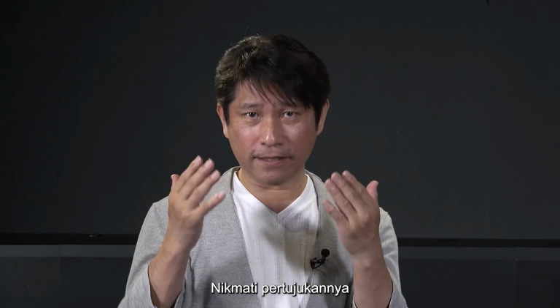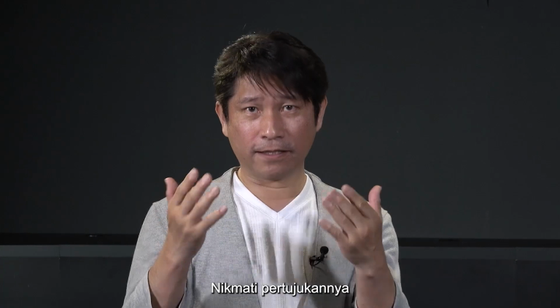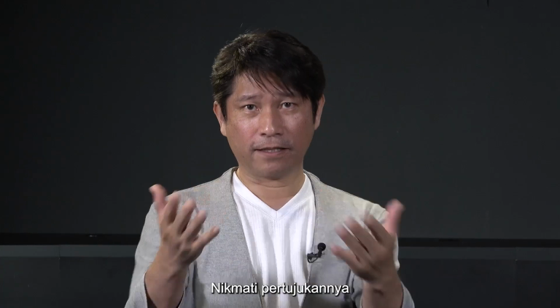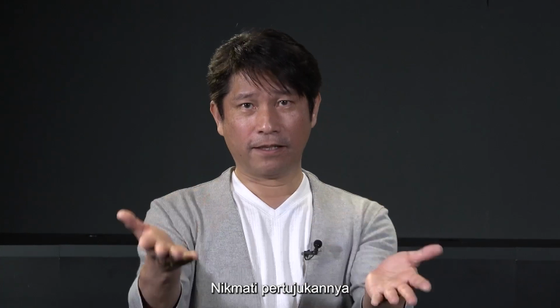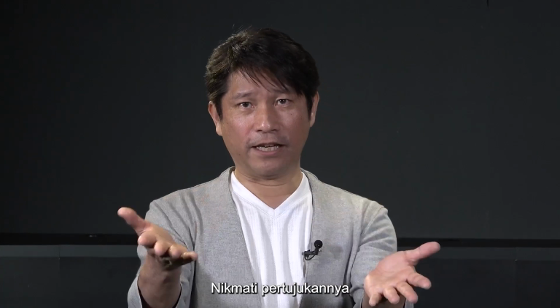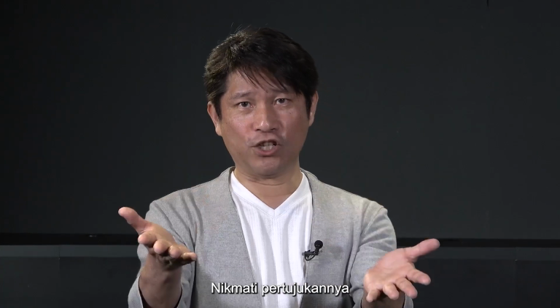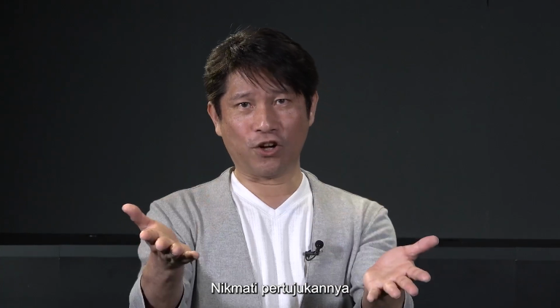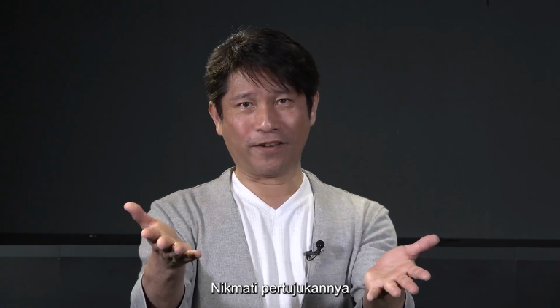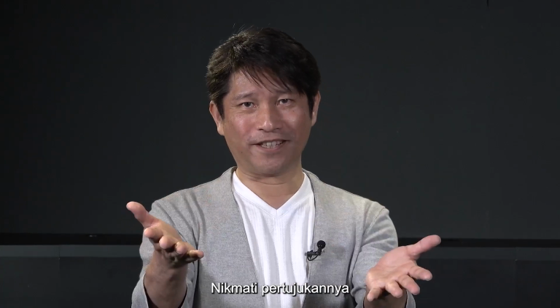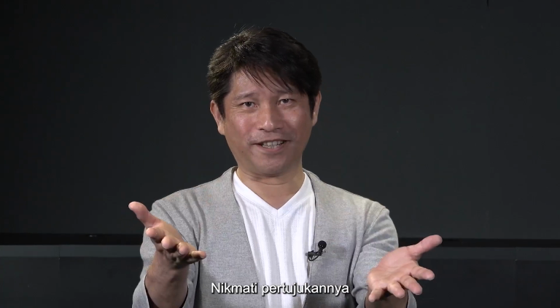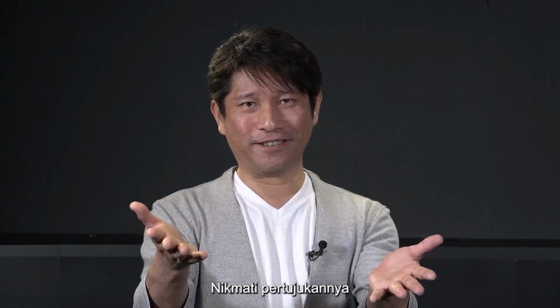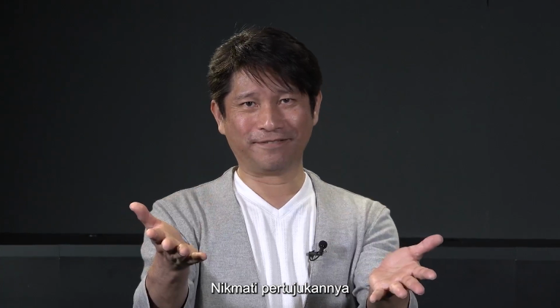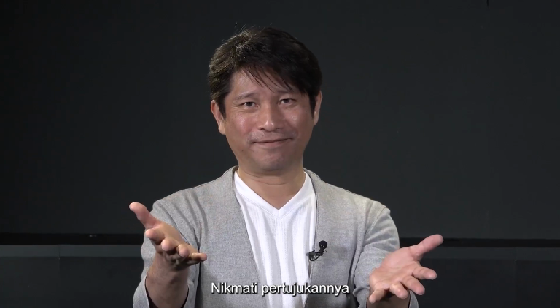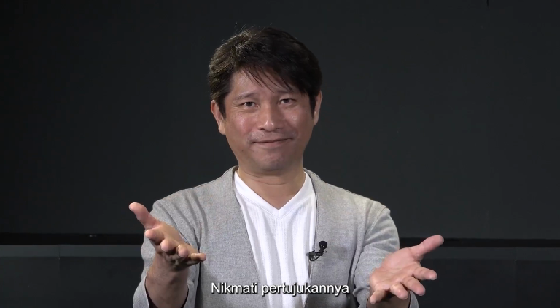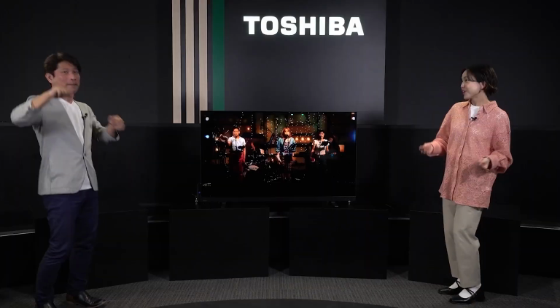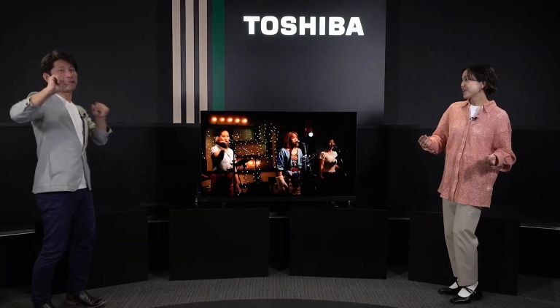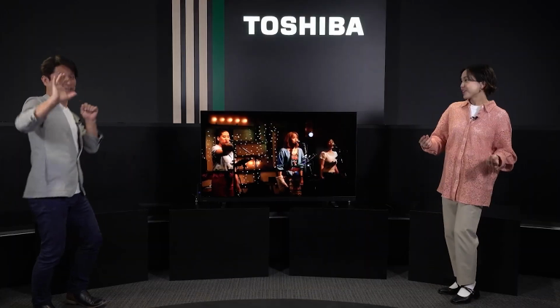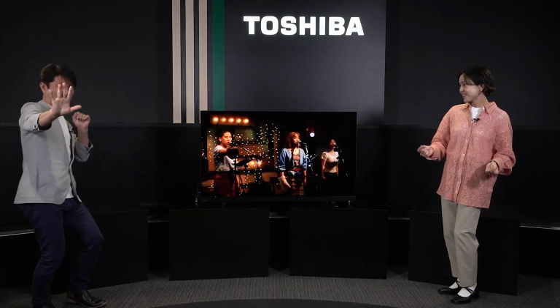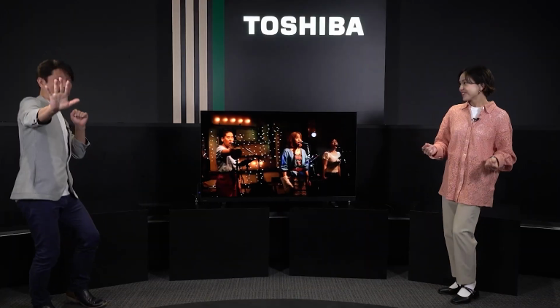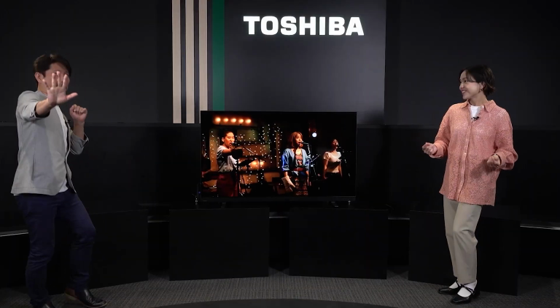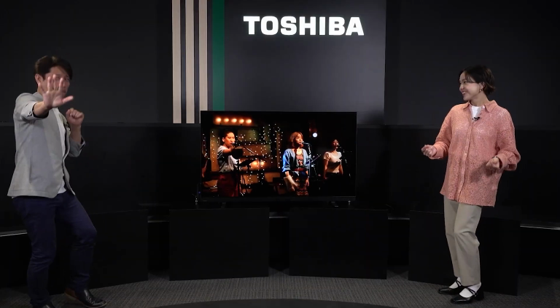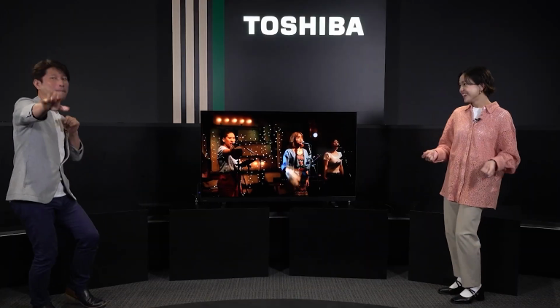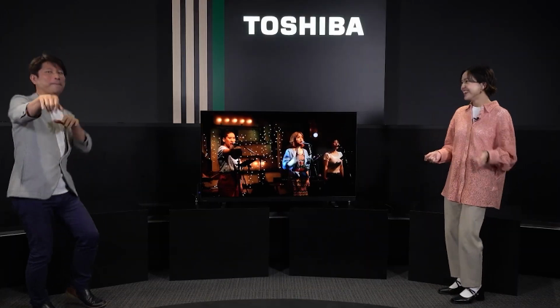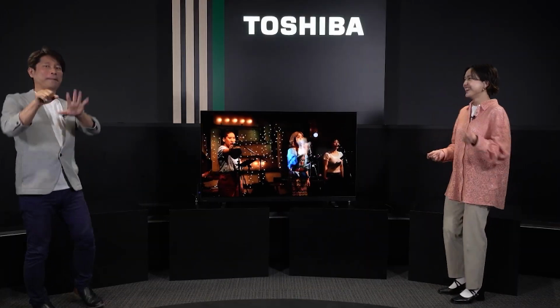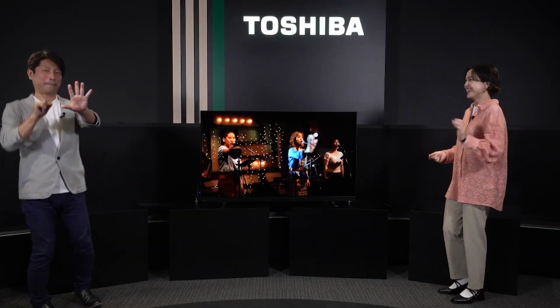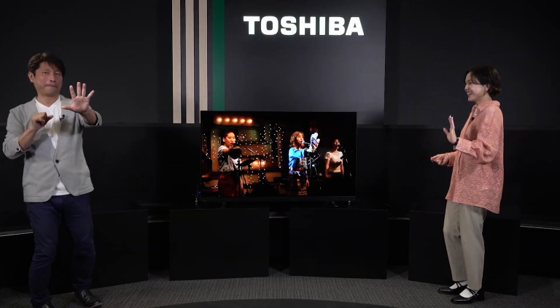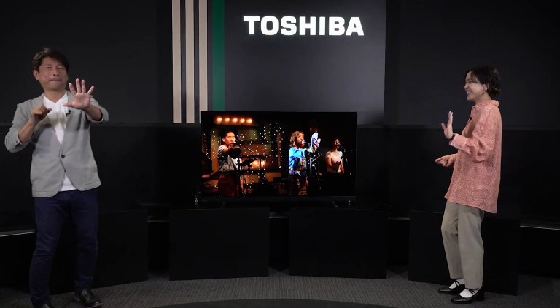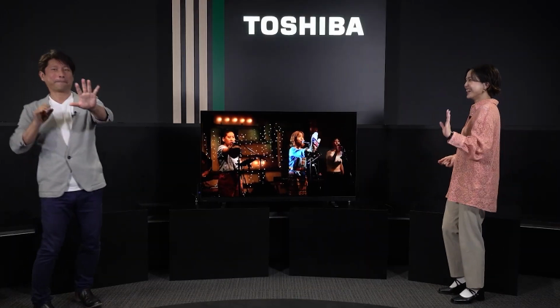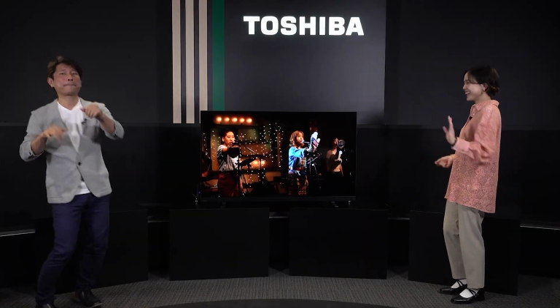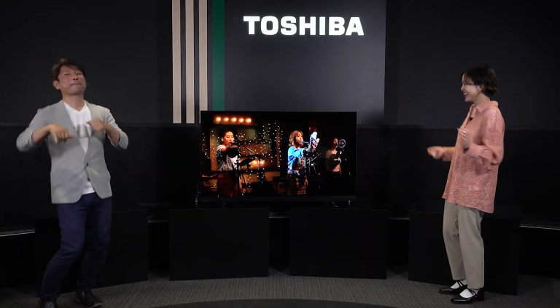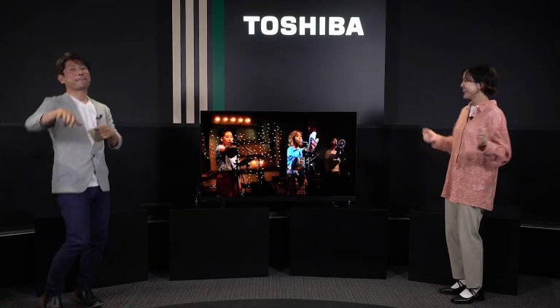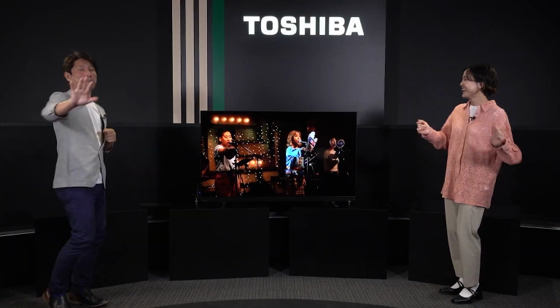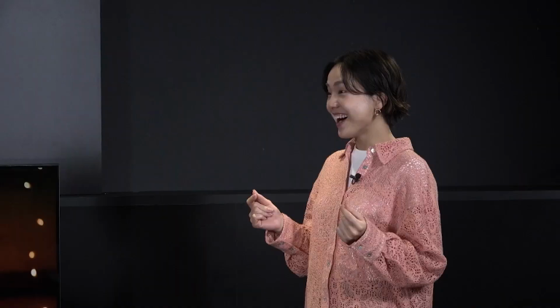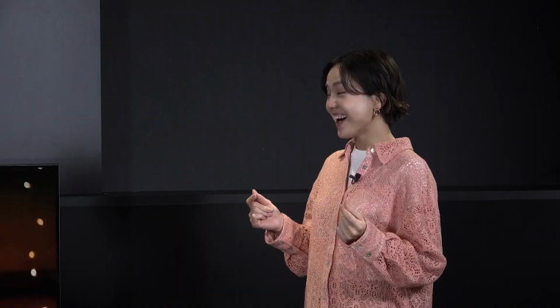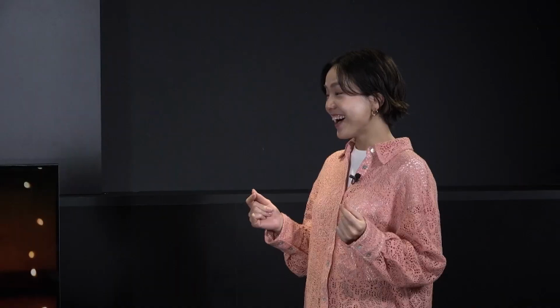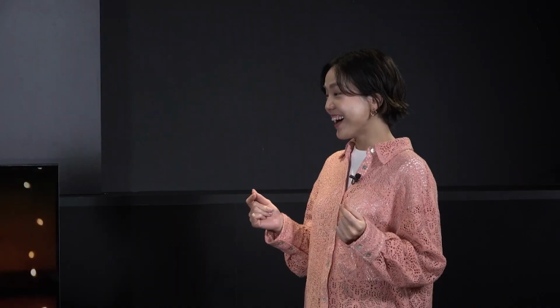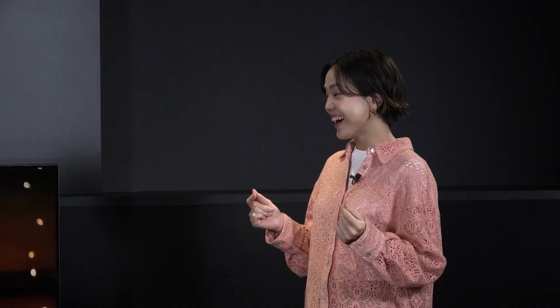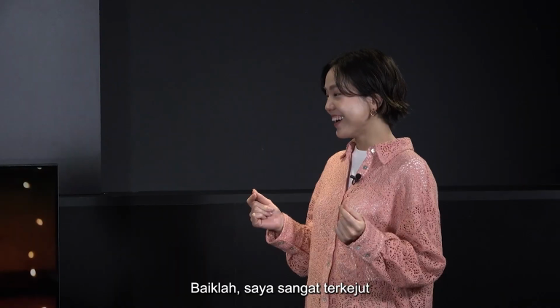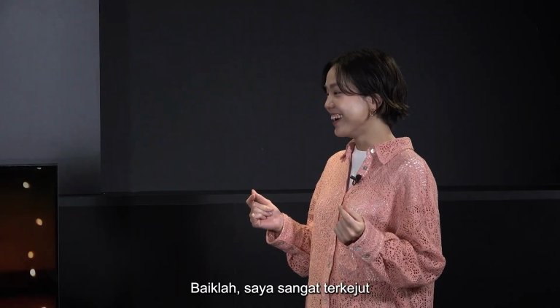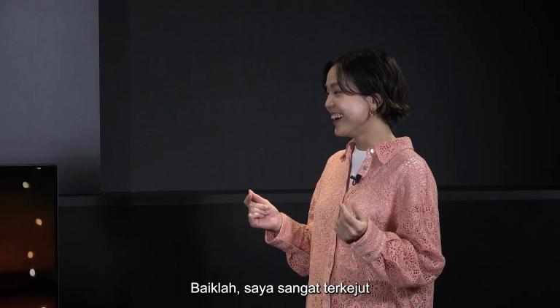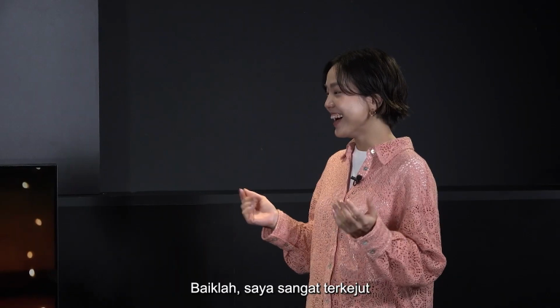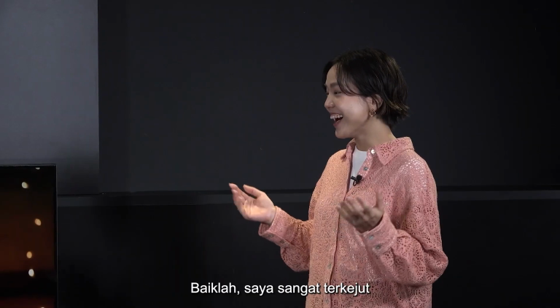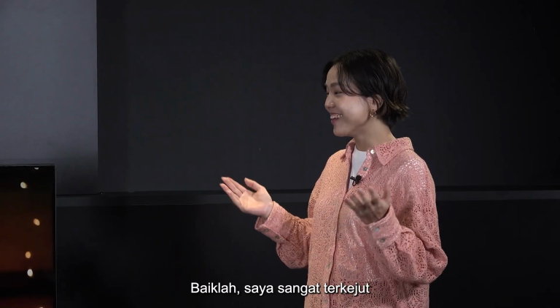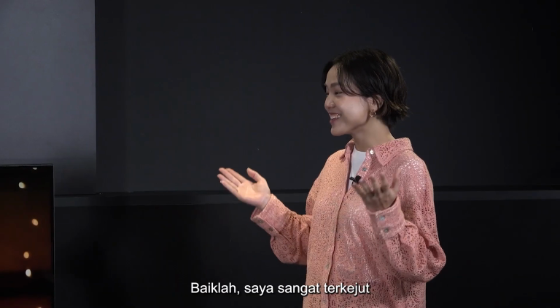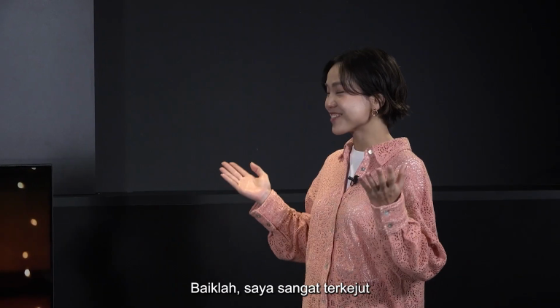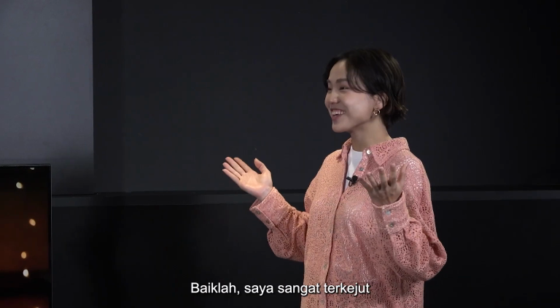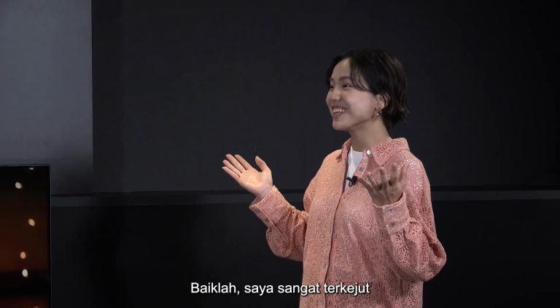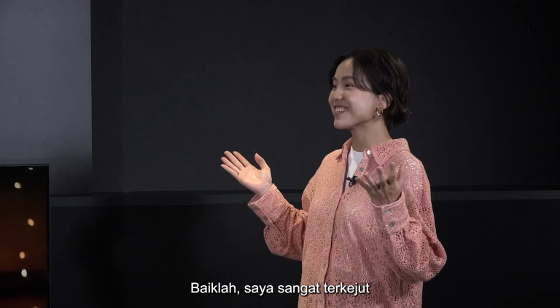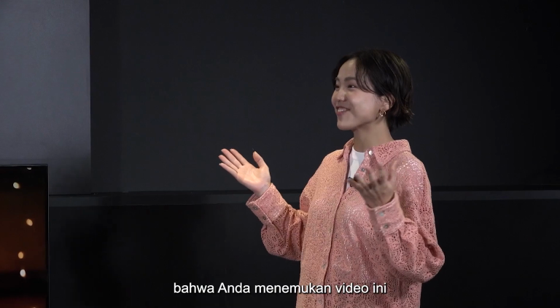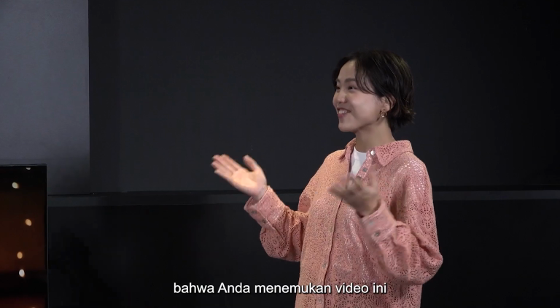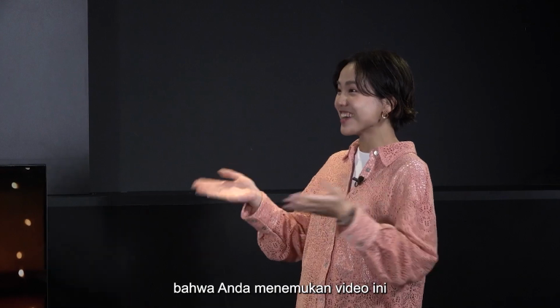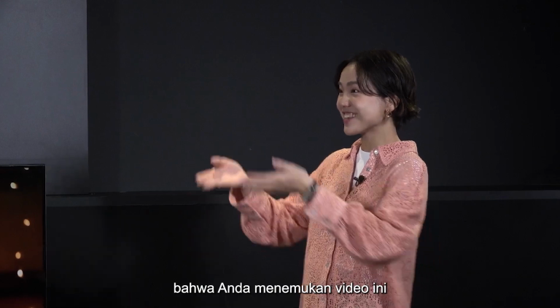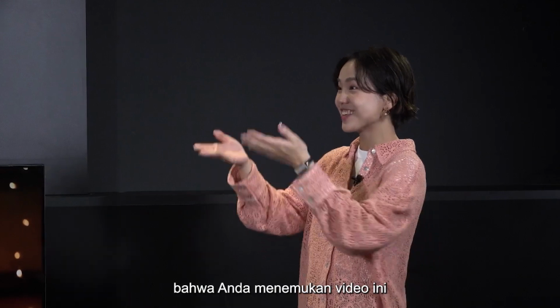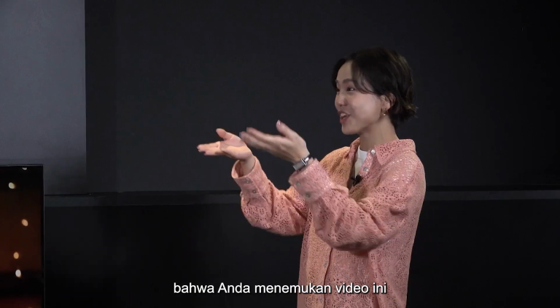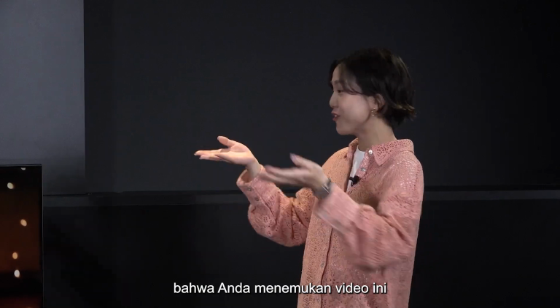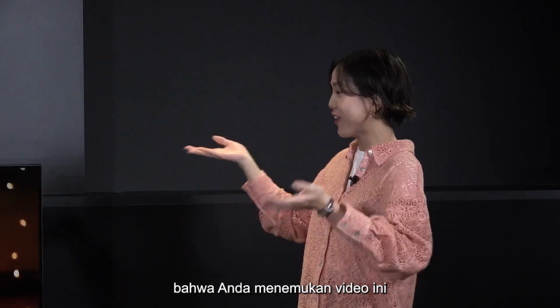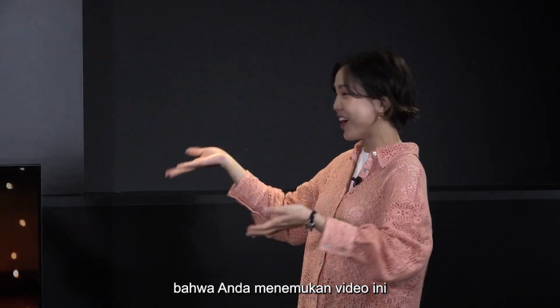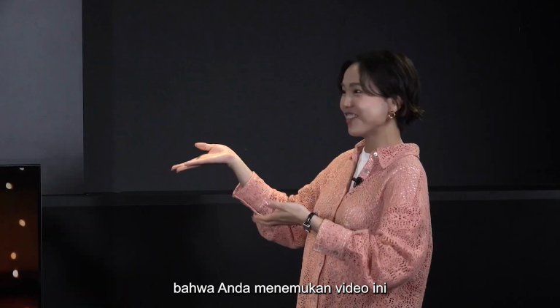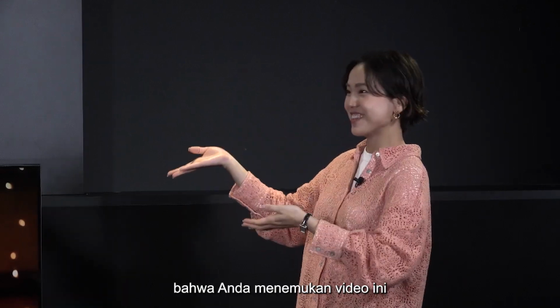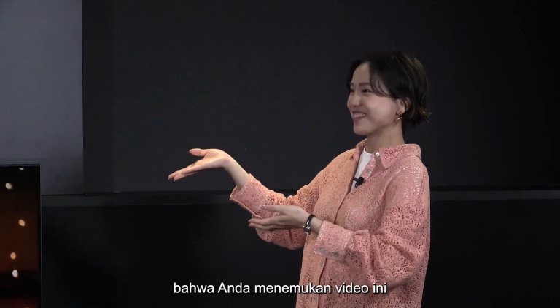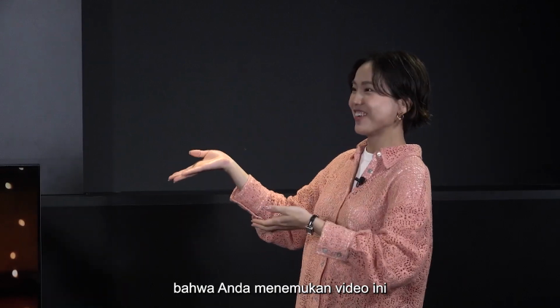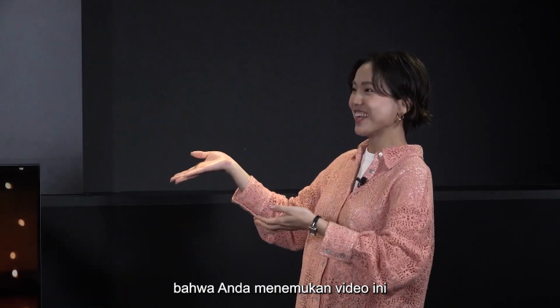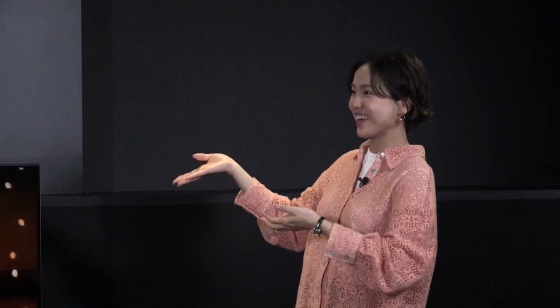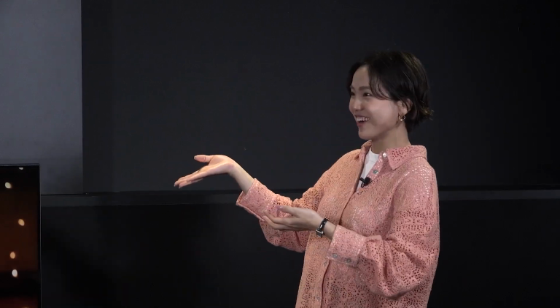Enjoy the show! Stop! Don't! How do you like it? I was really surprised that you found this video!